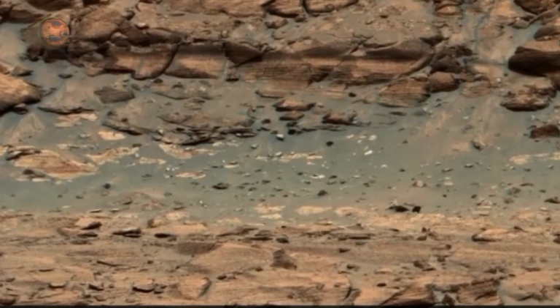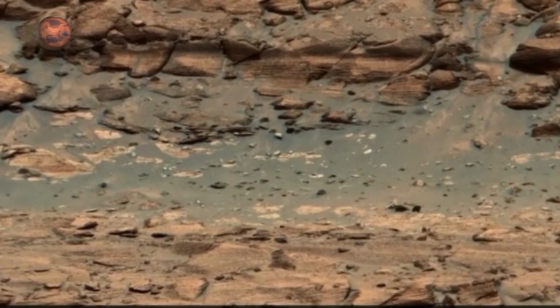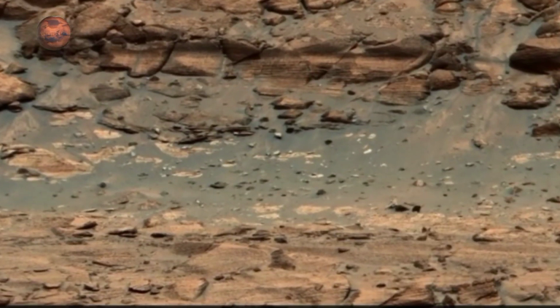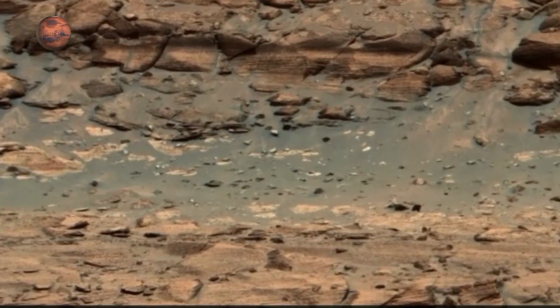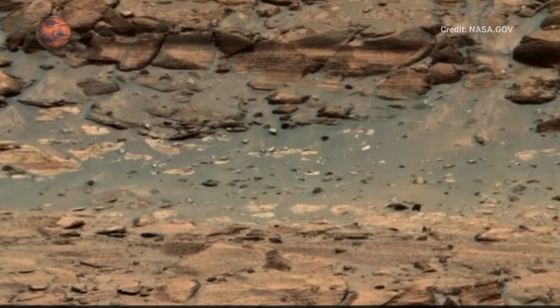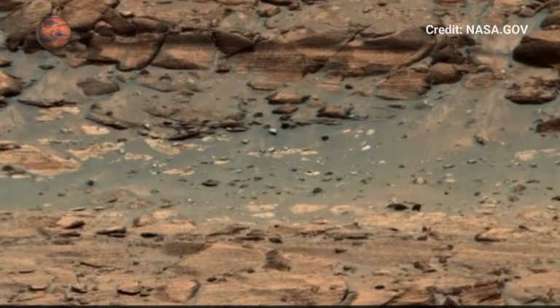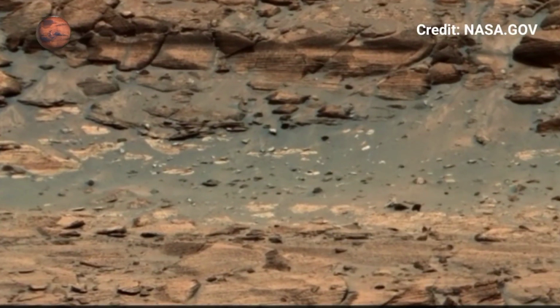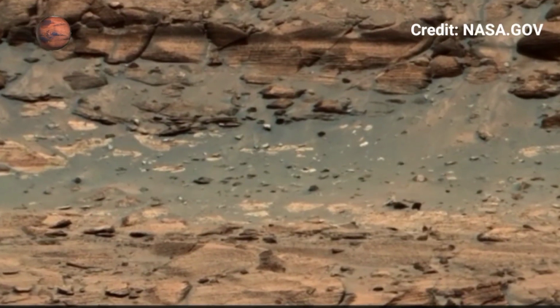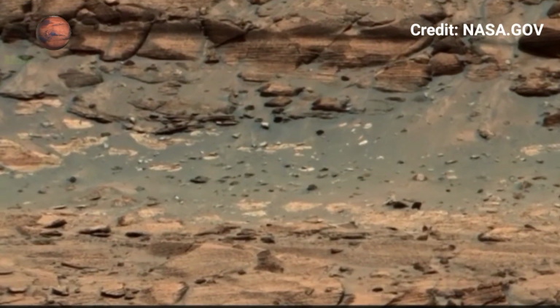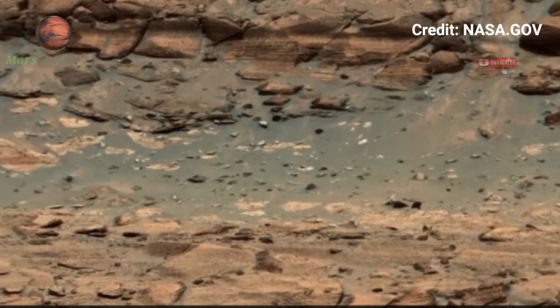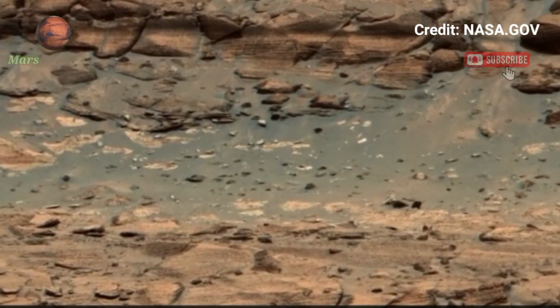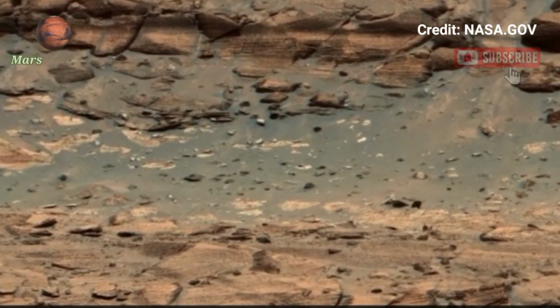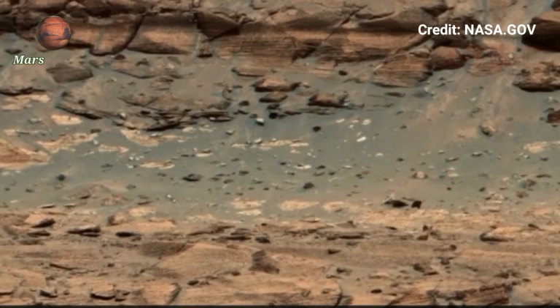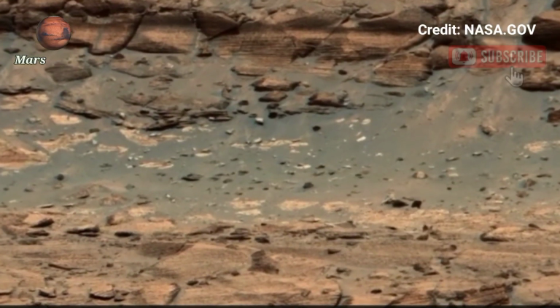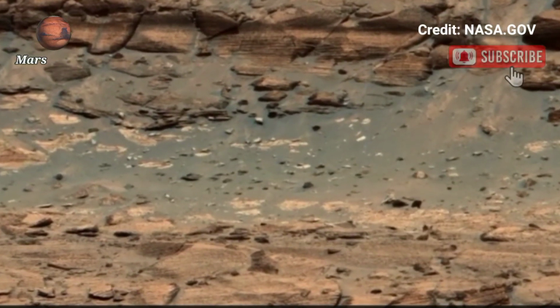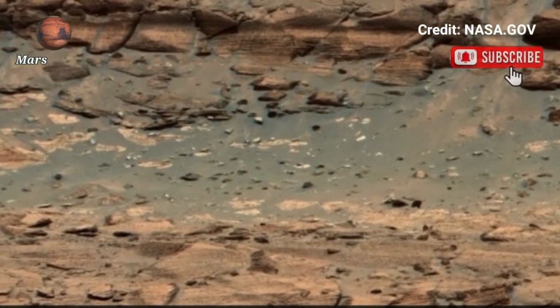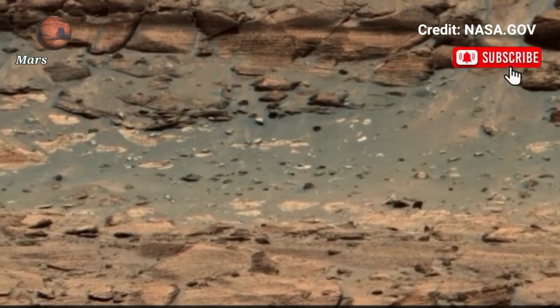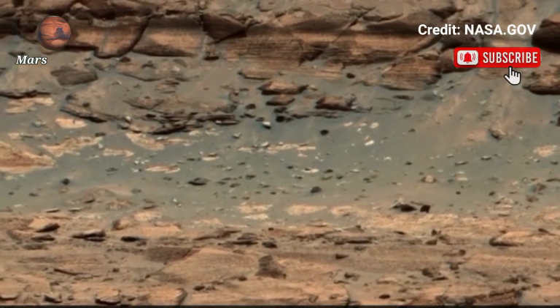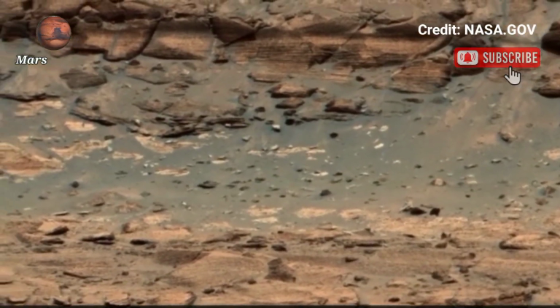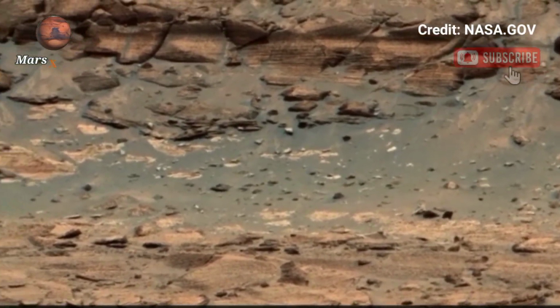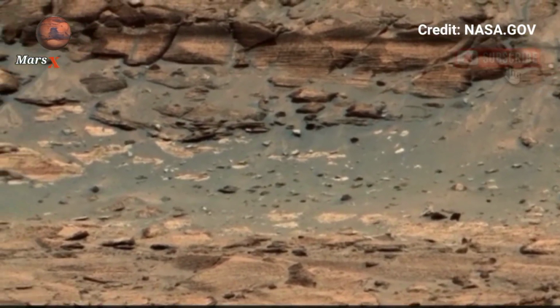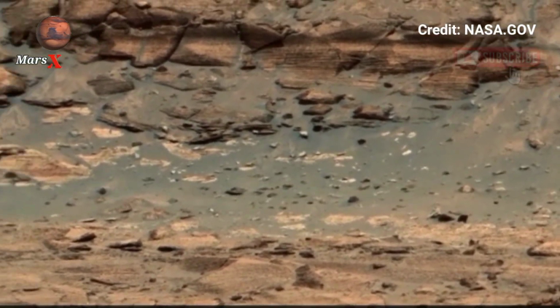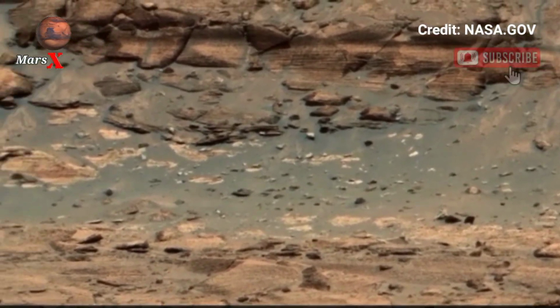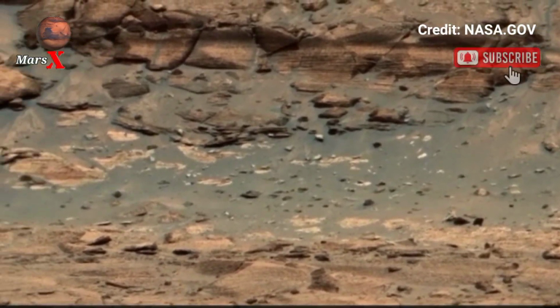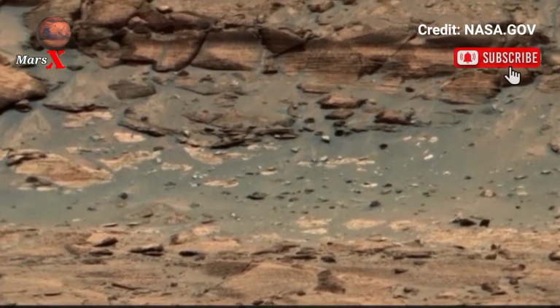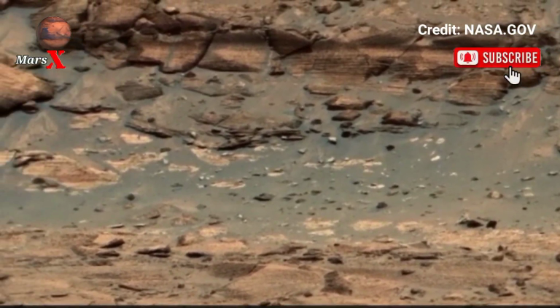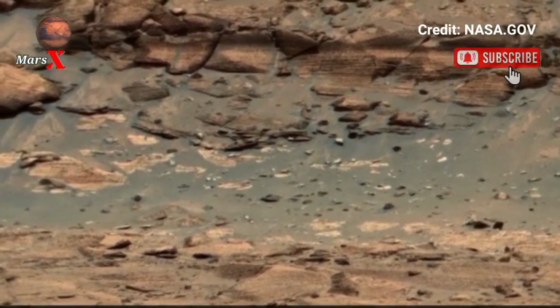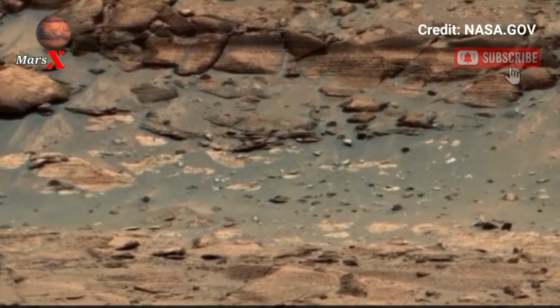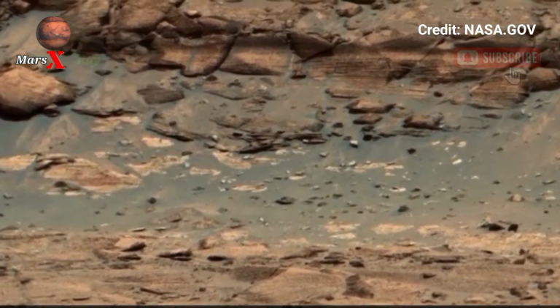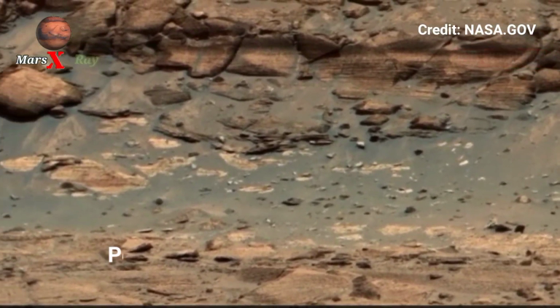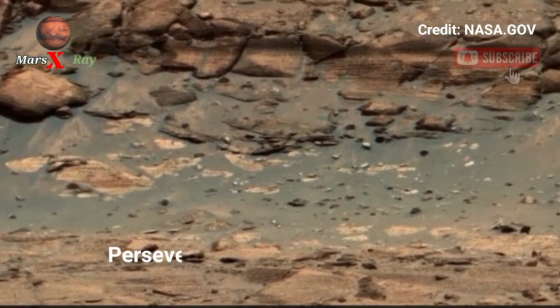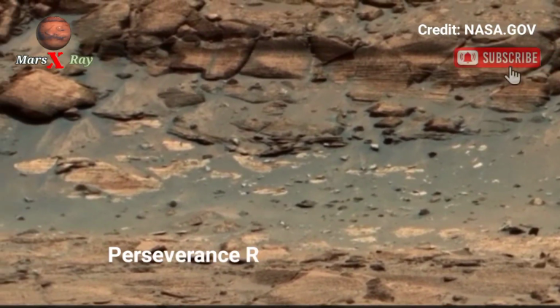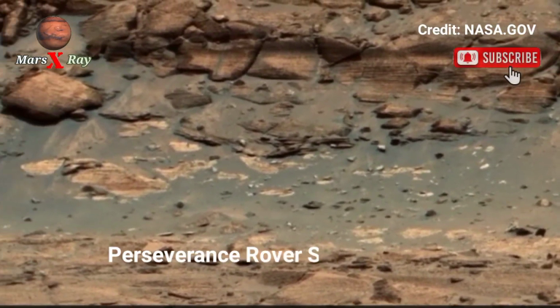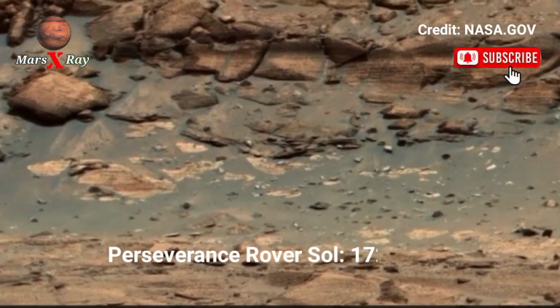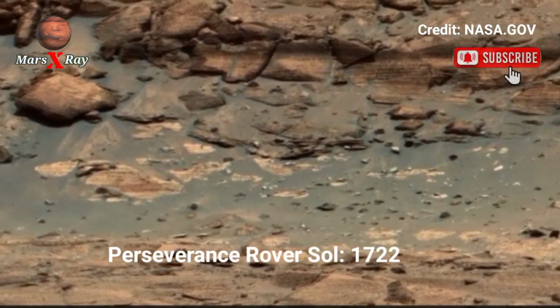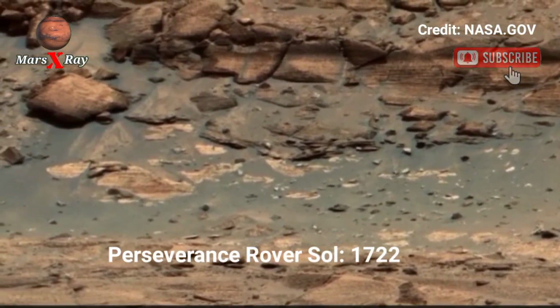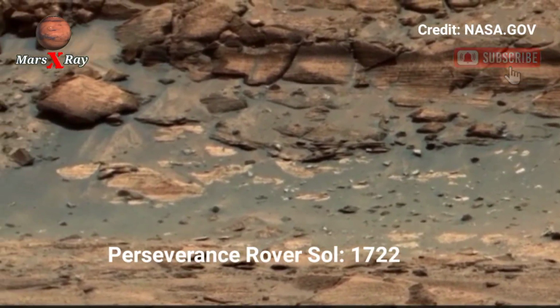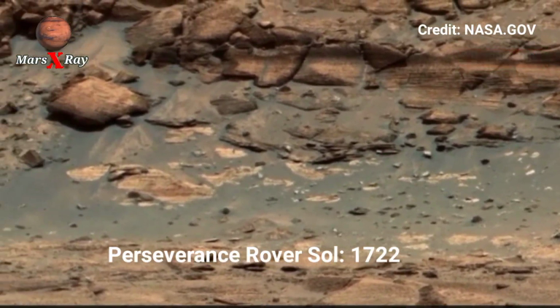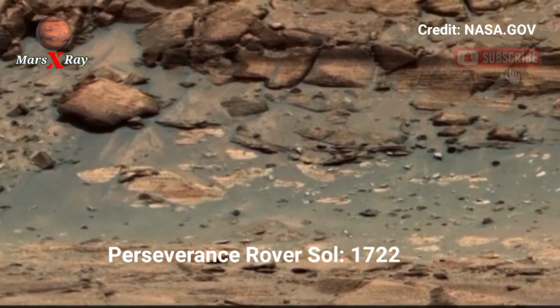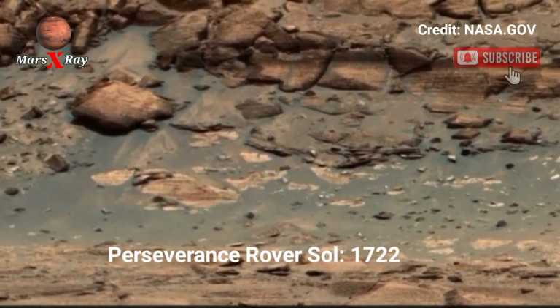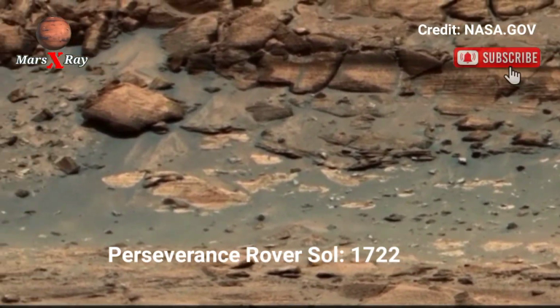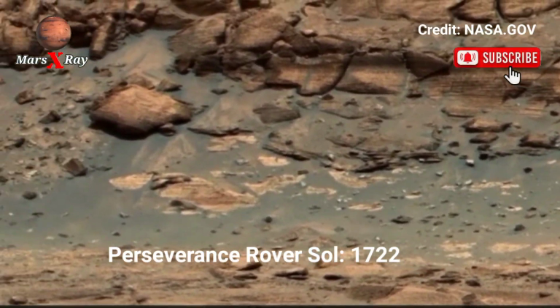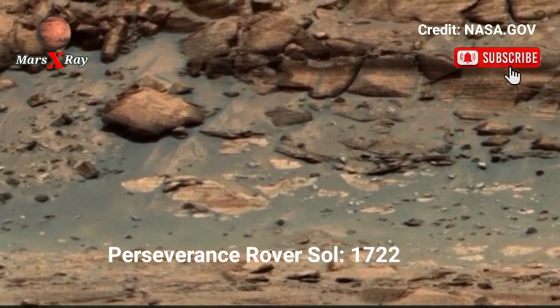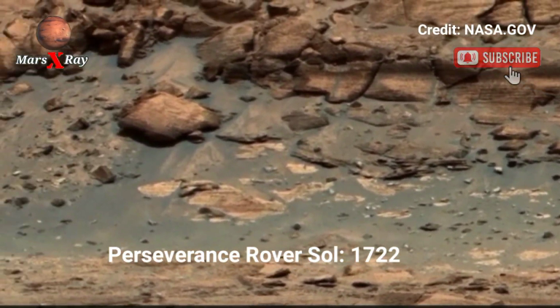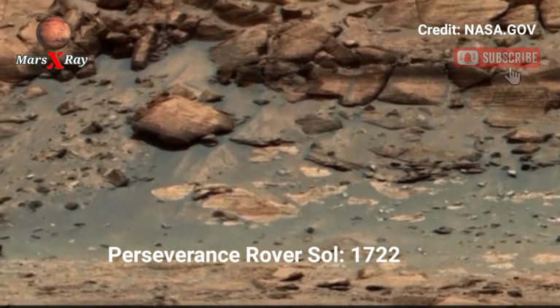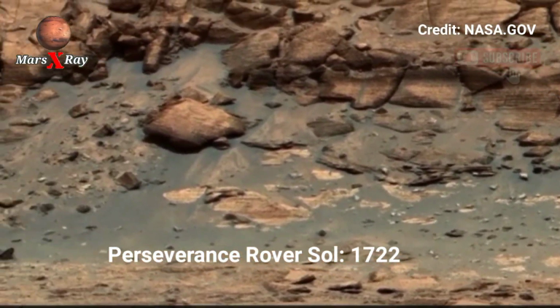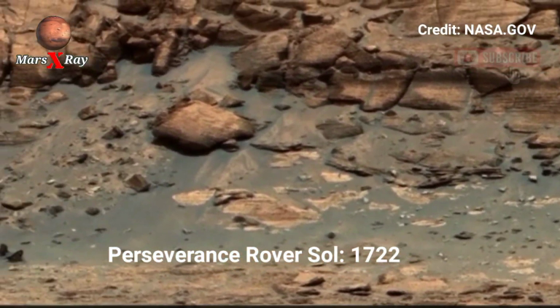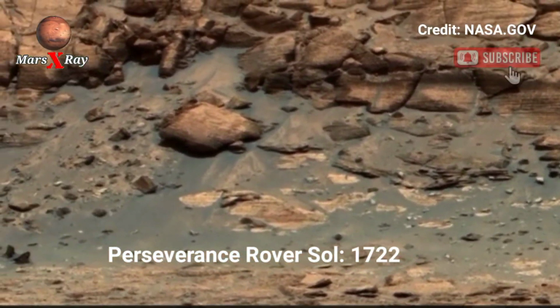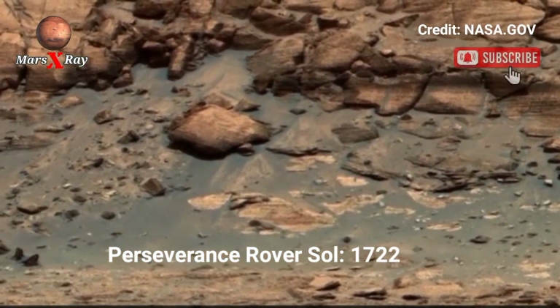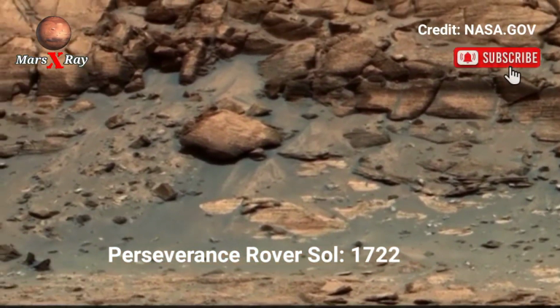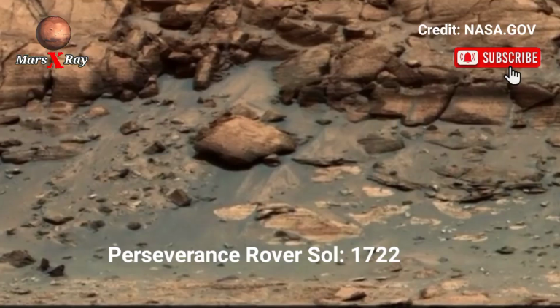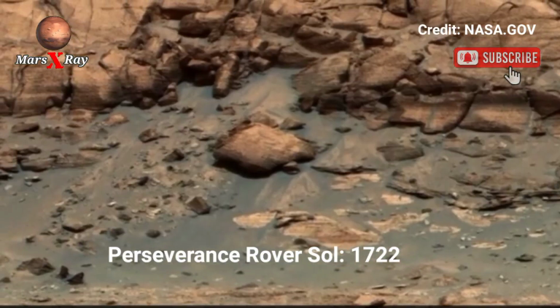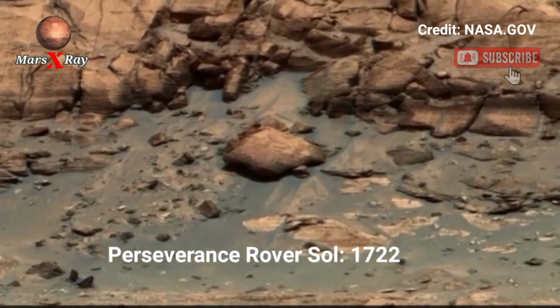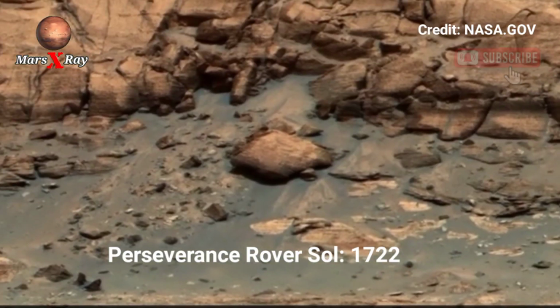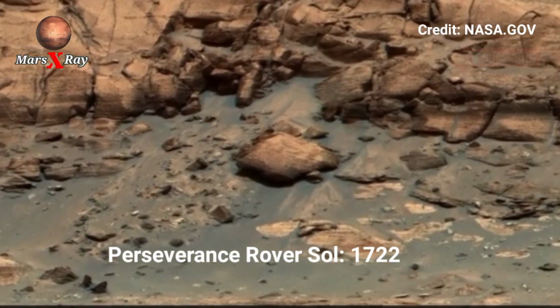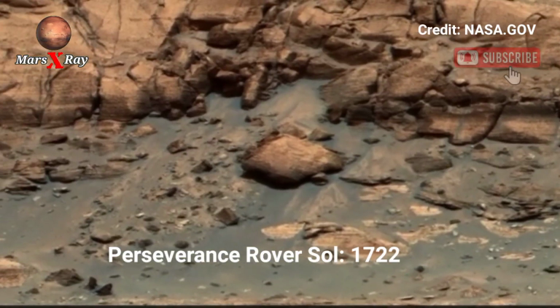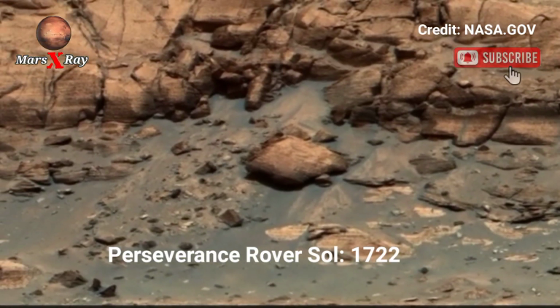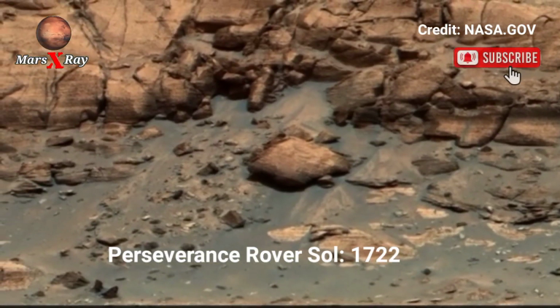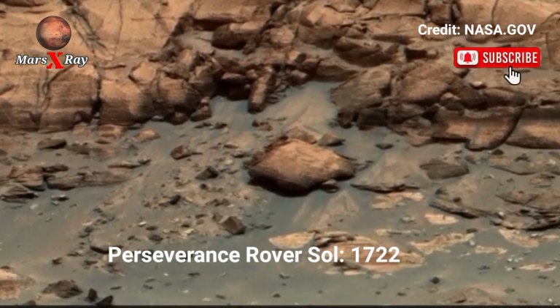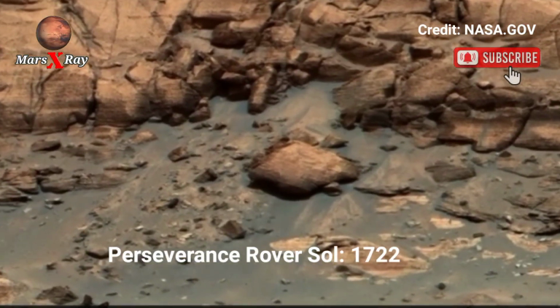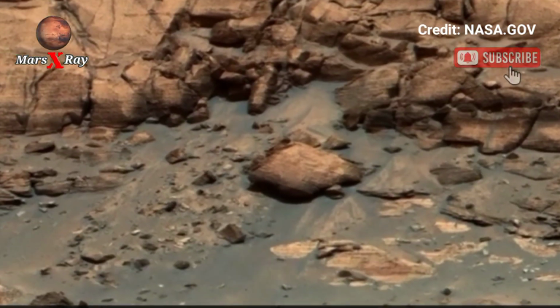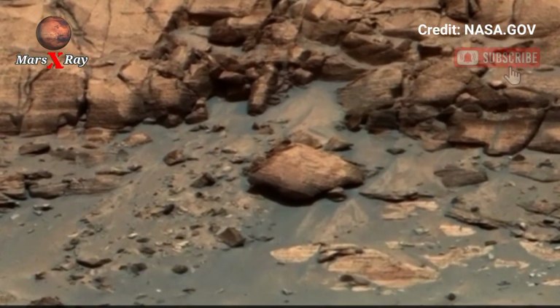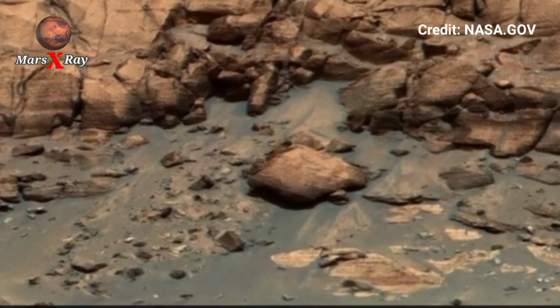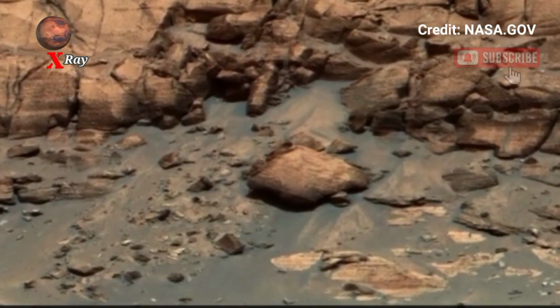Hi guys, welcome back to our YouTube channel Mars X-Ray. NASA's Mars Perseverance Rover, Sol 1722.